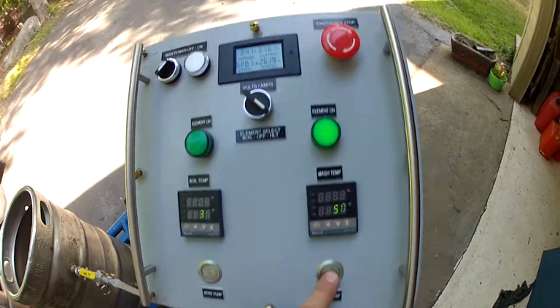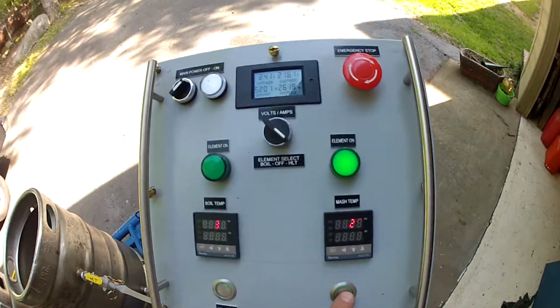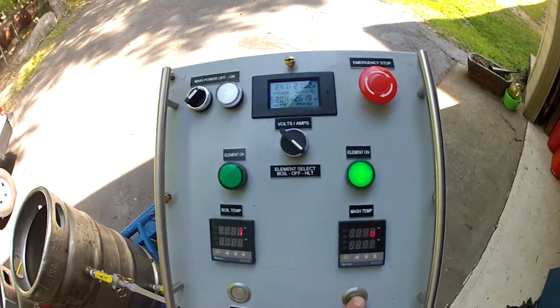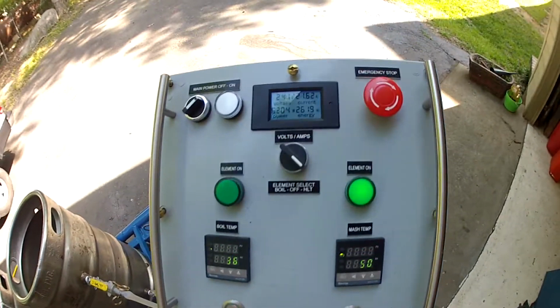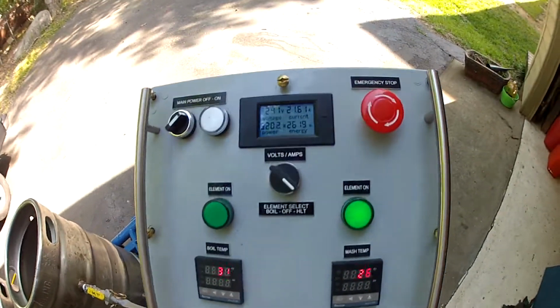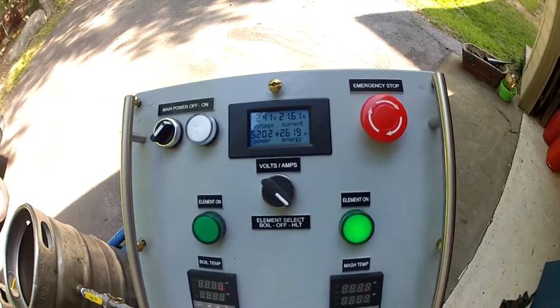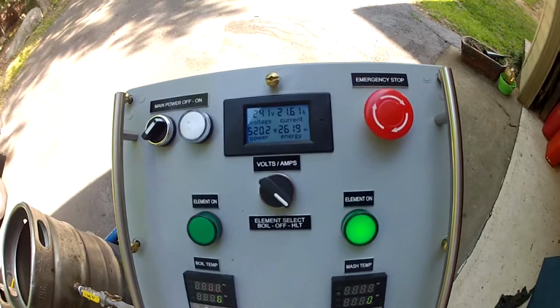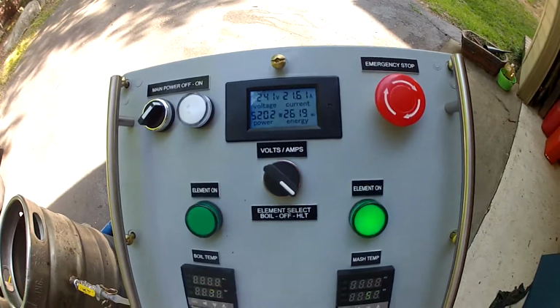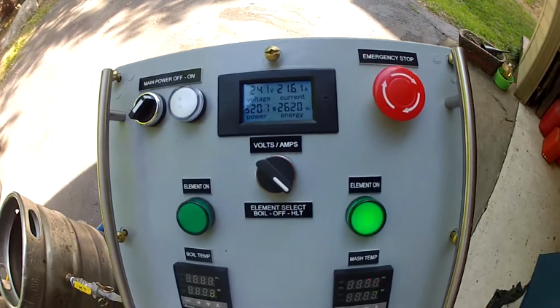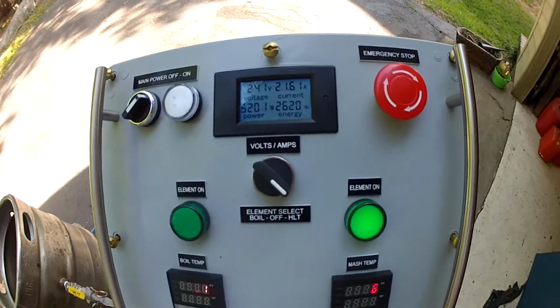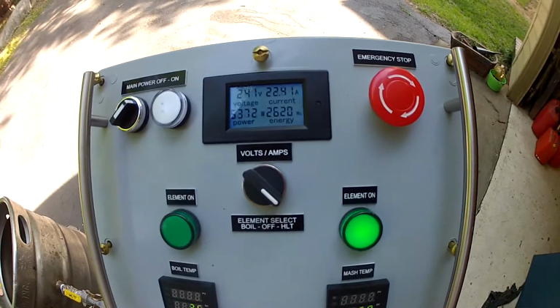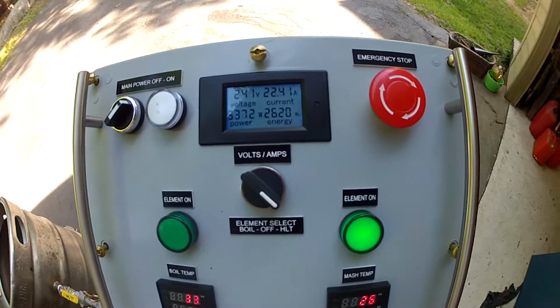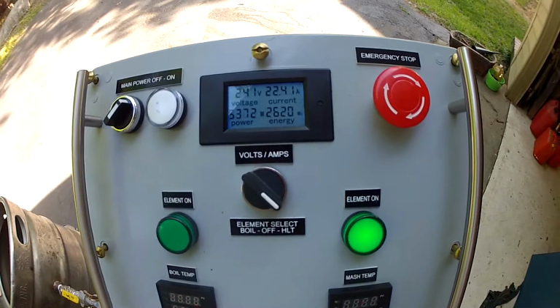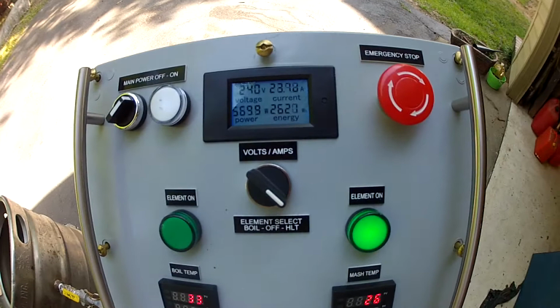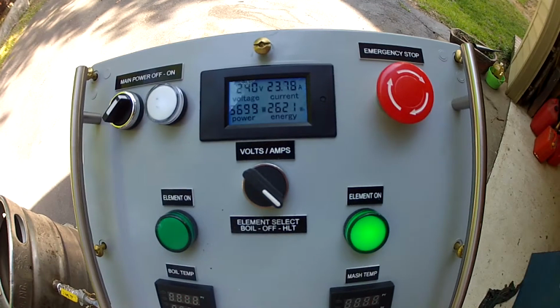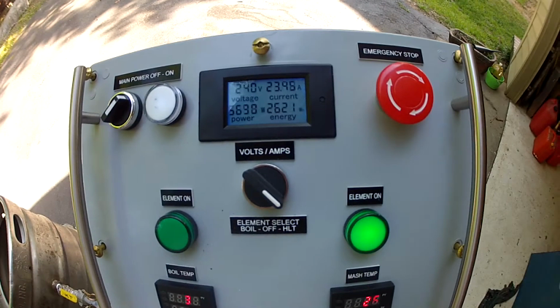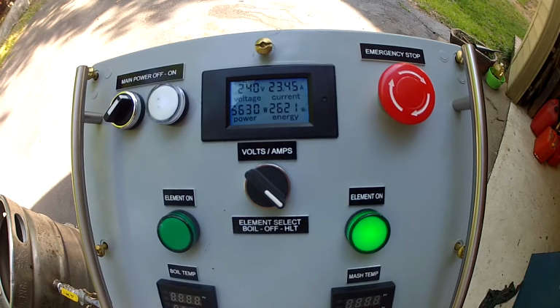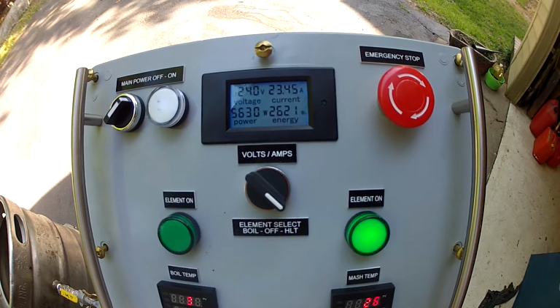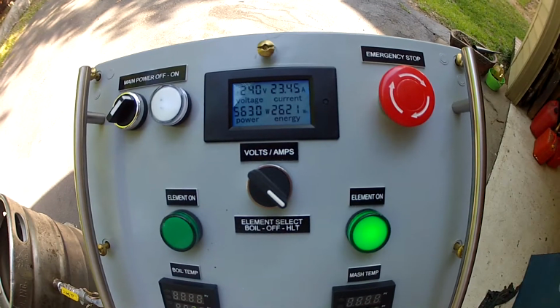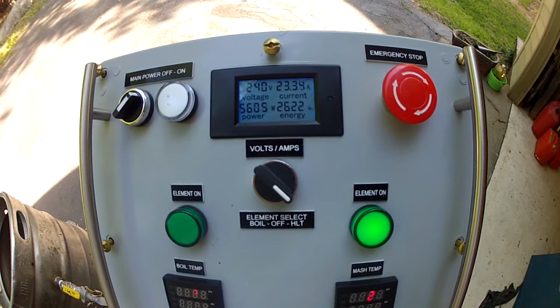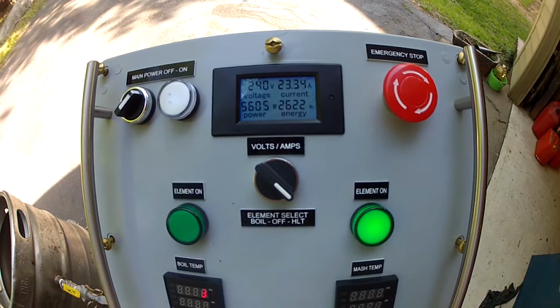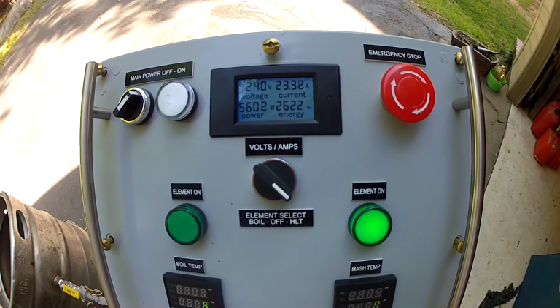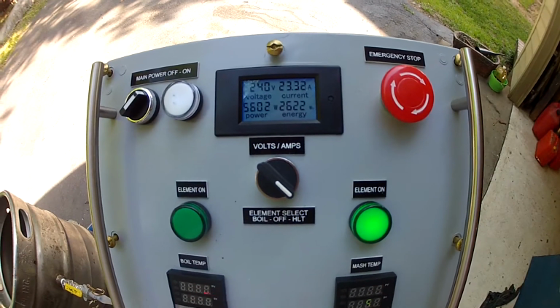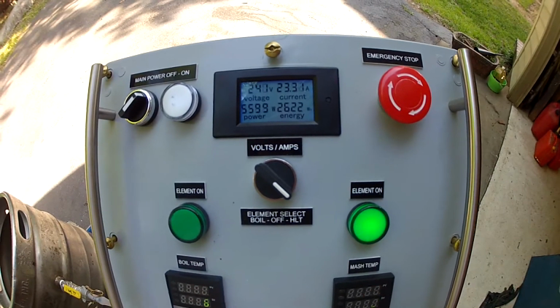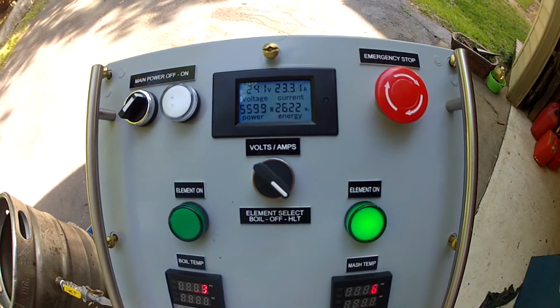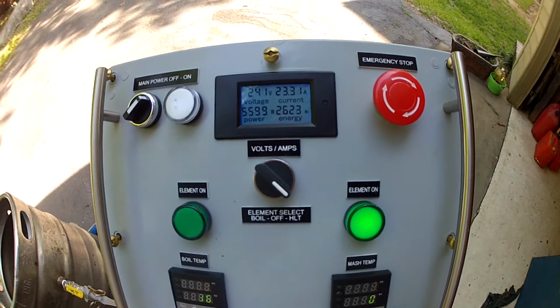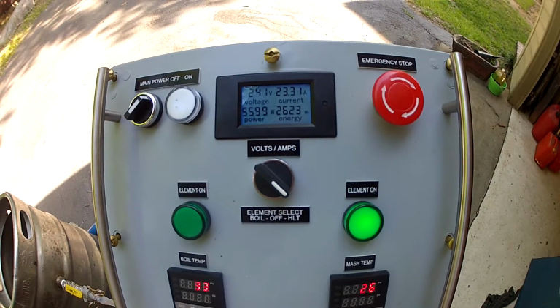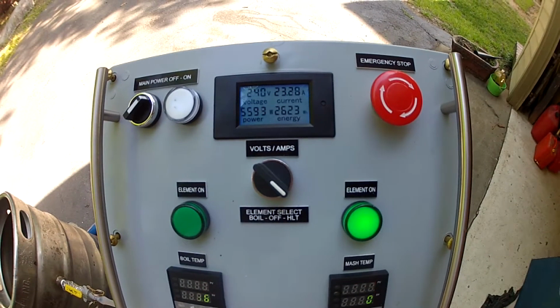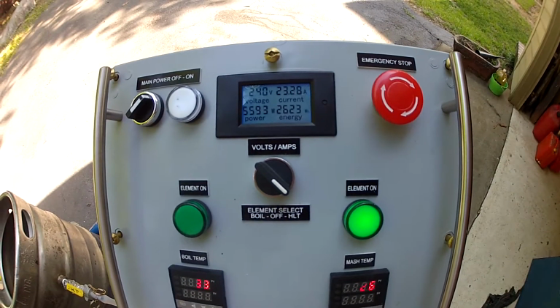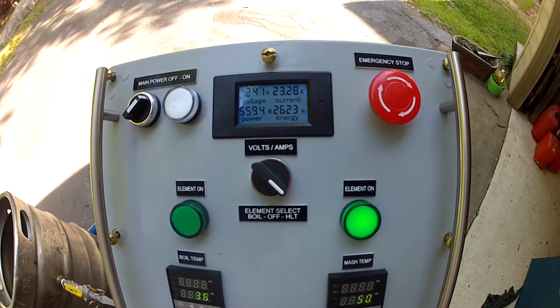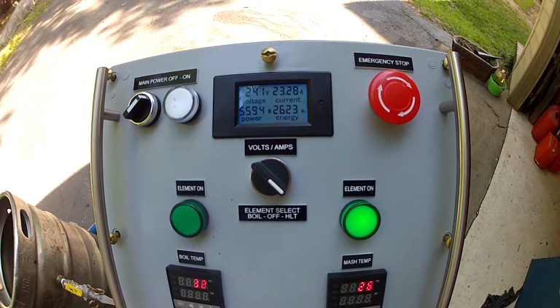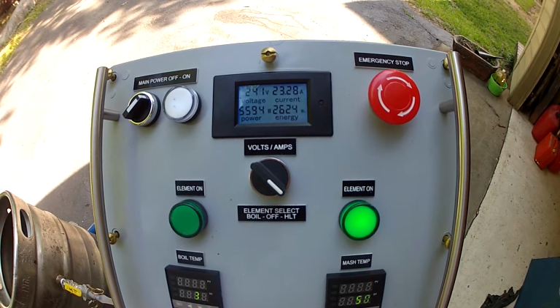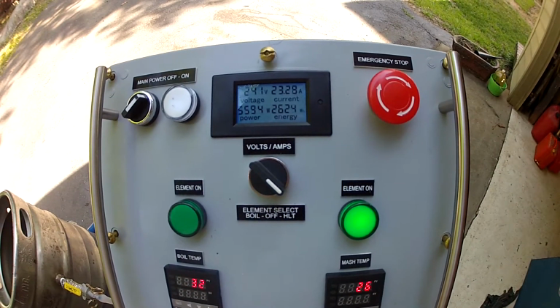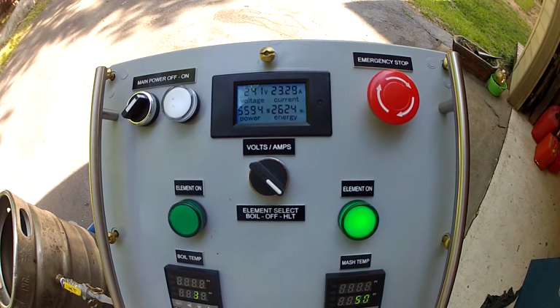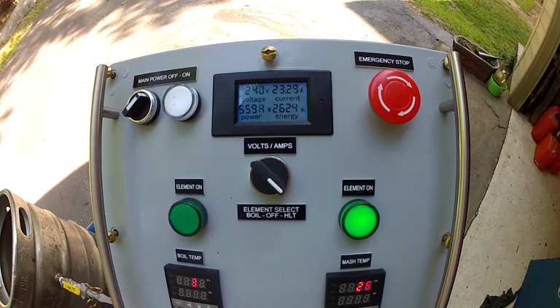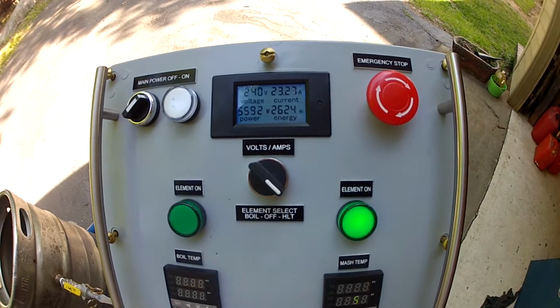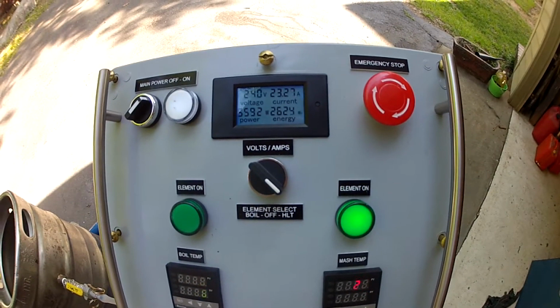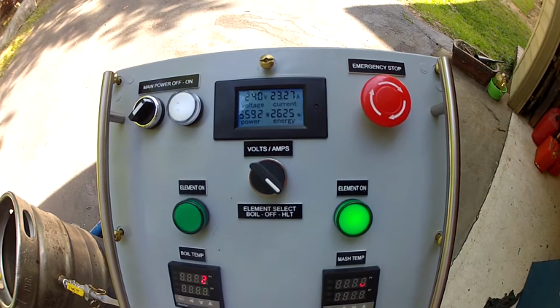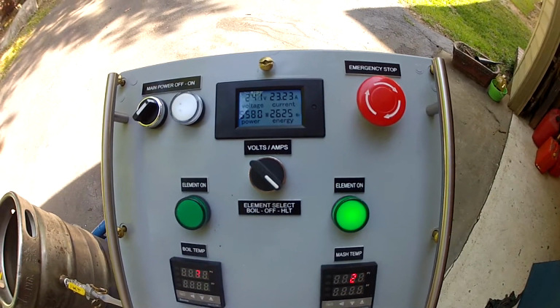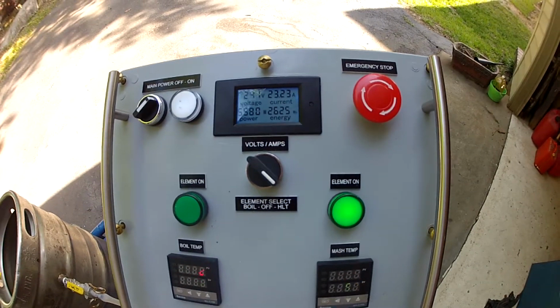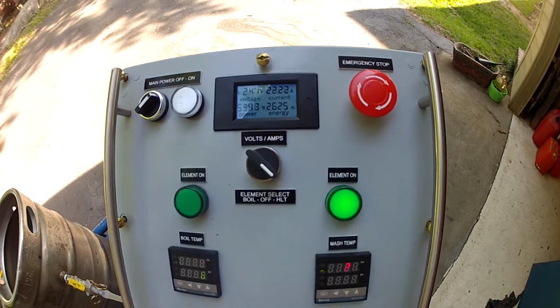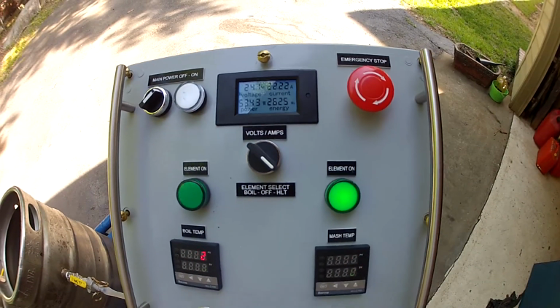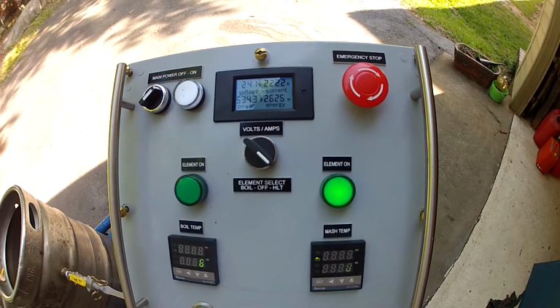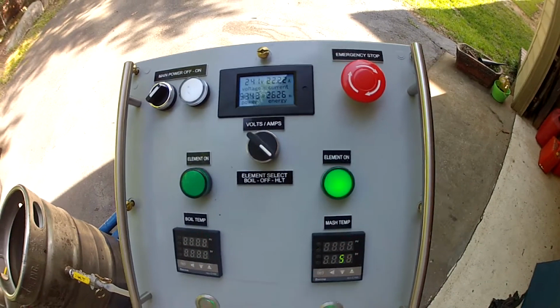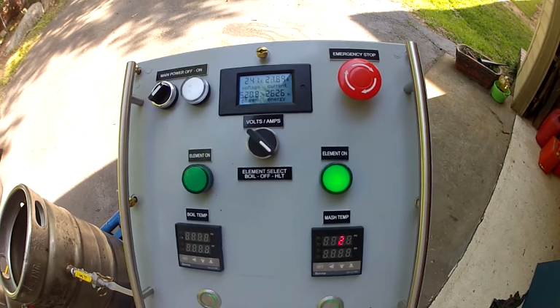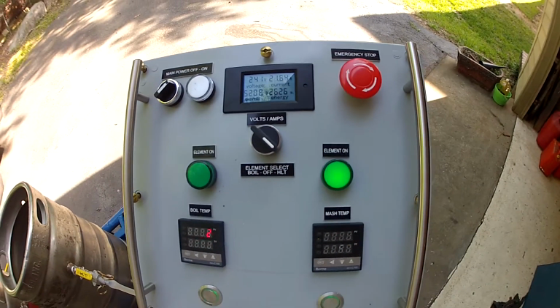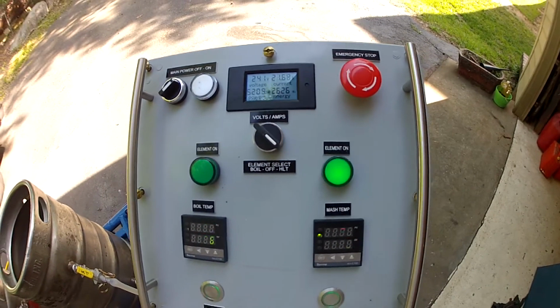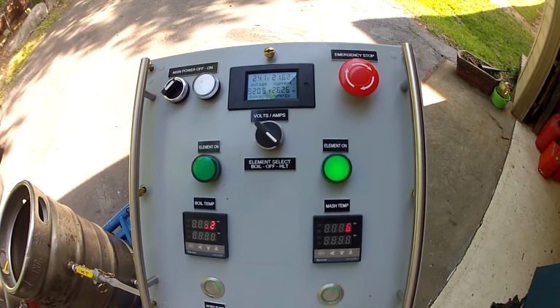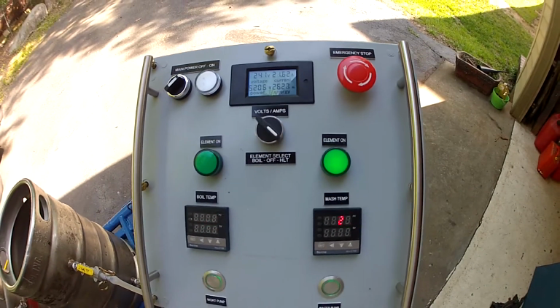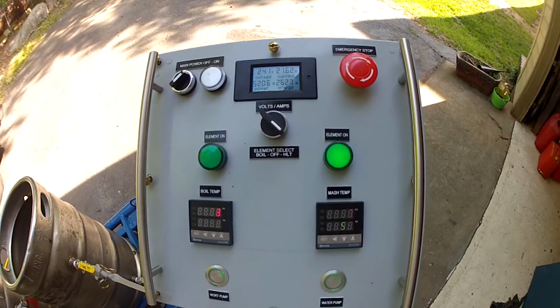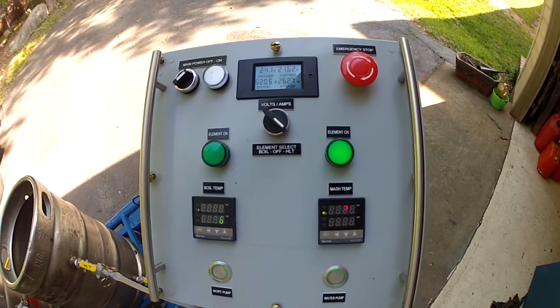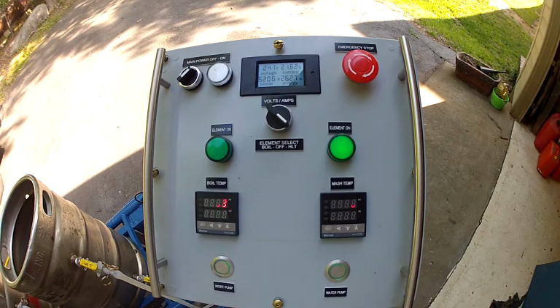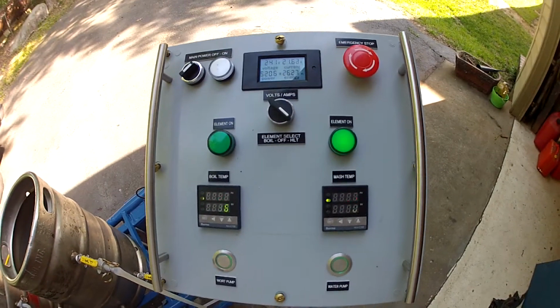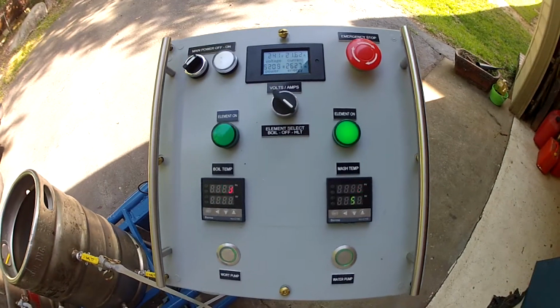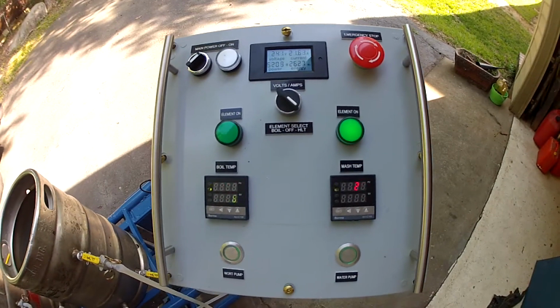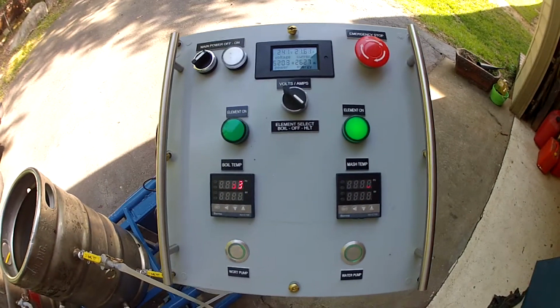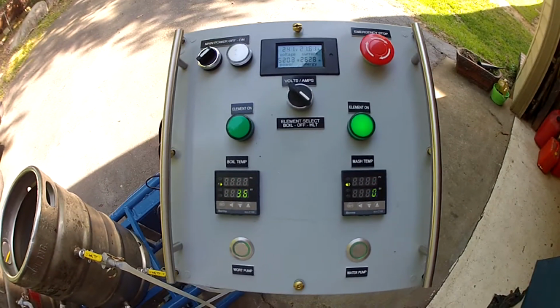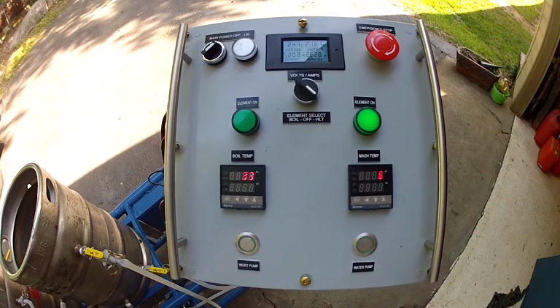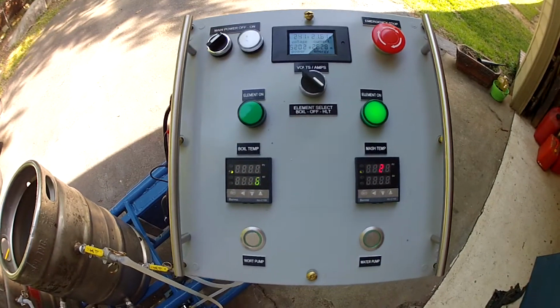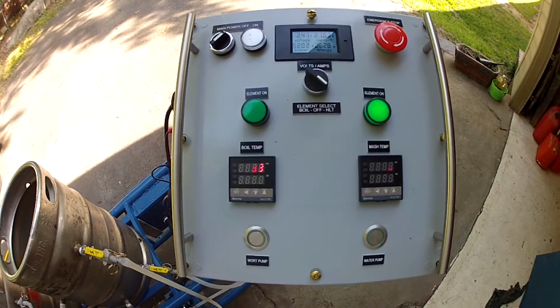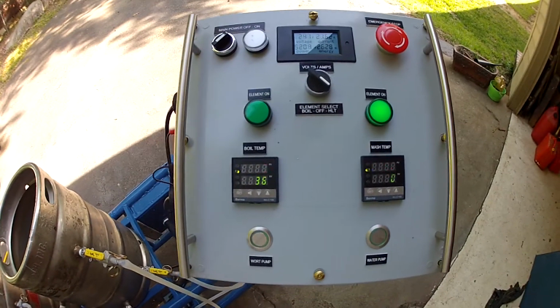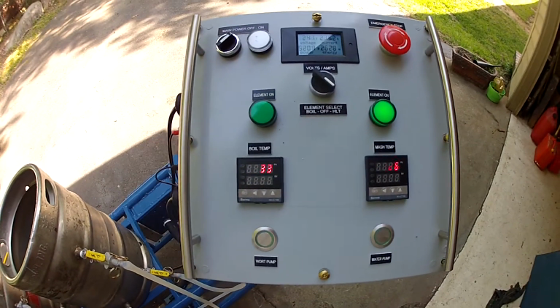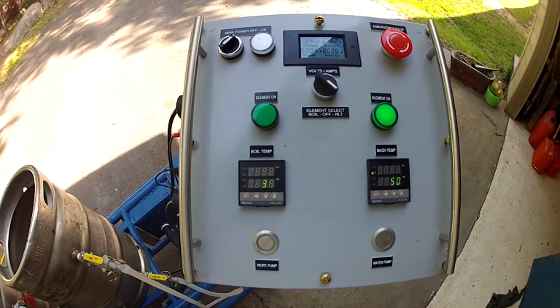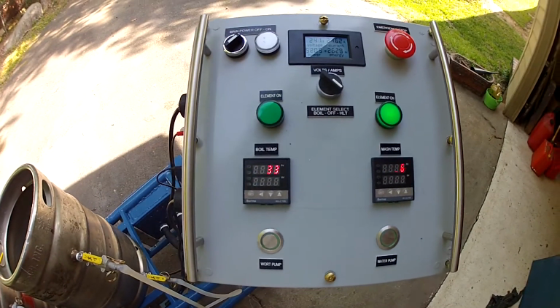With one pump on it's about 23 amps, so the pumps are about 2 amps apiece.